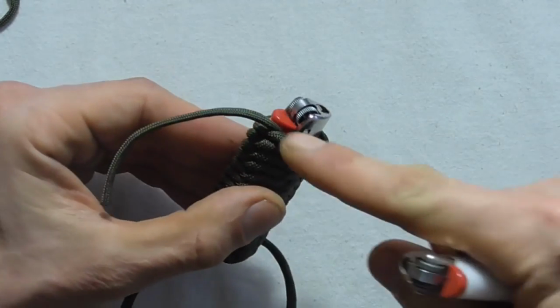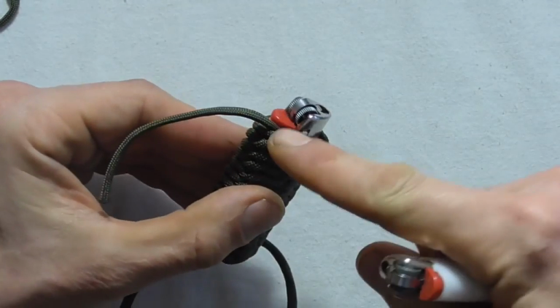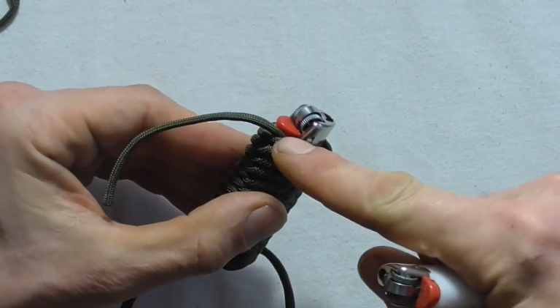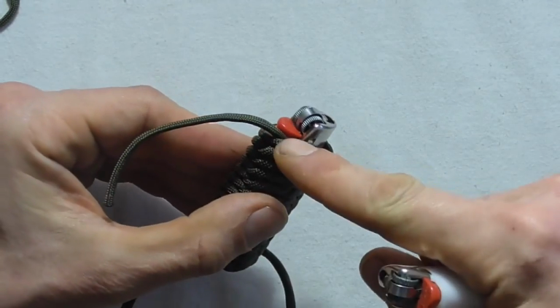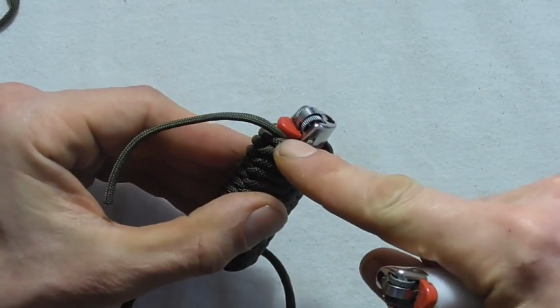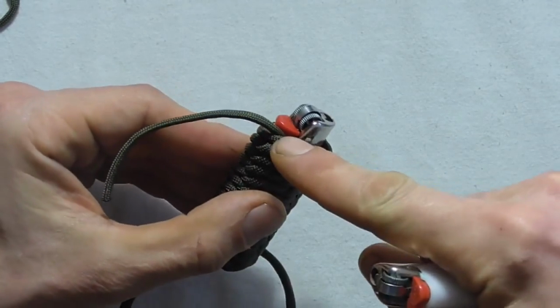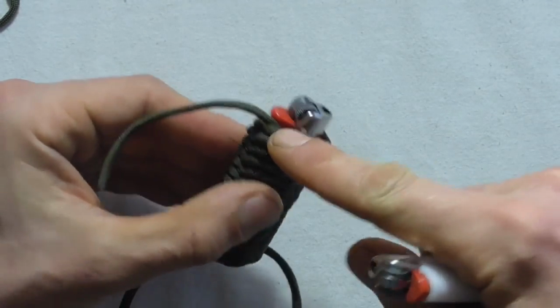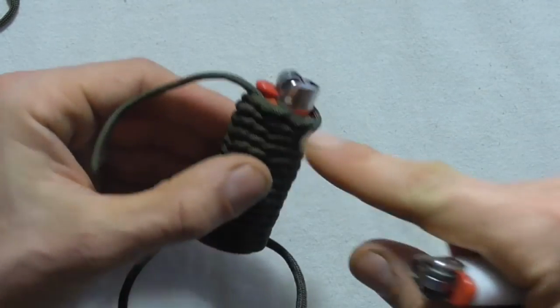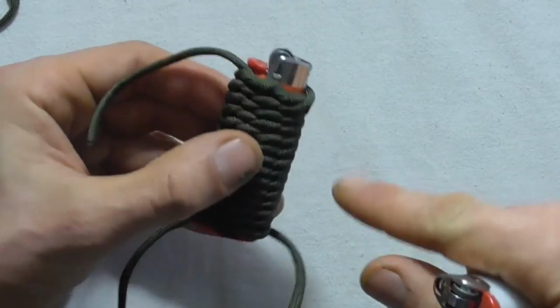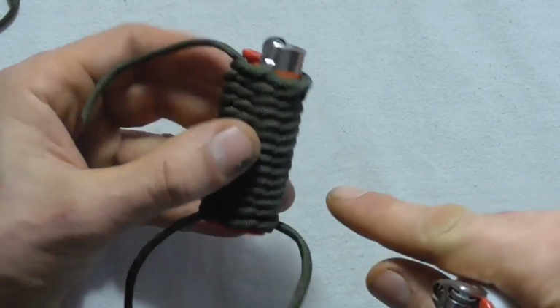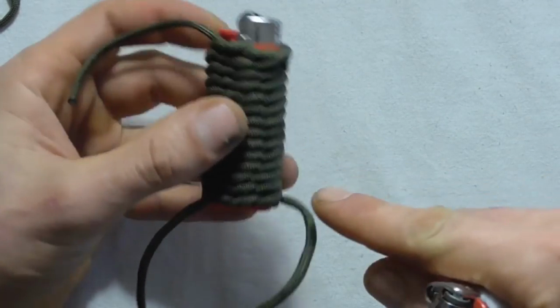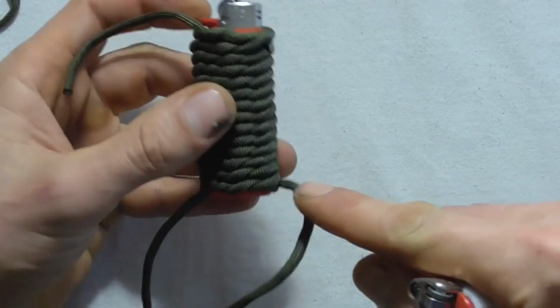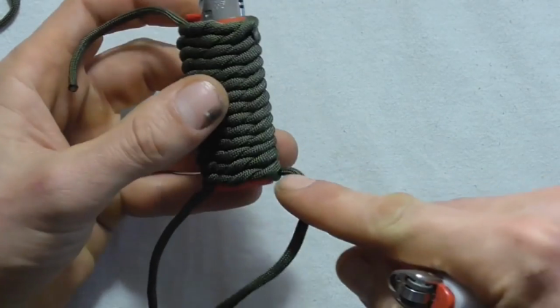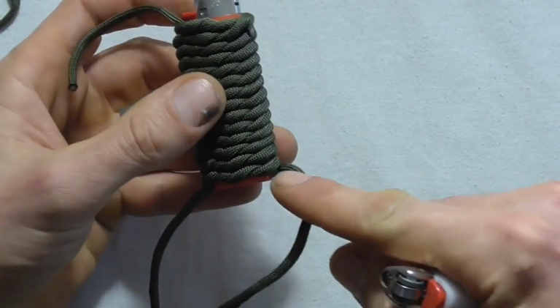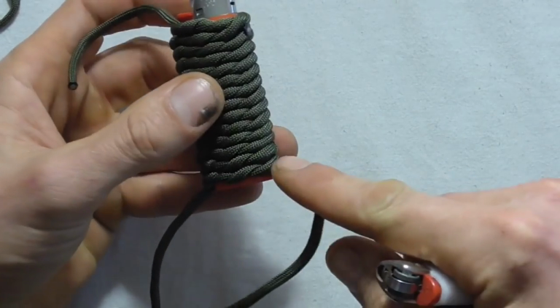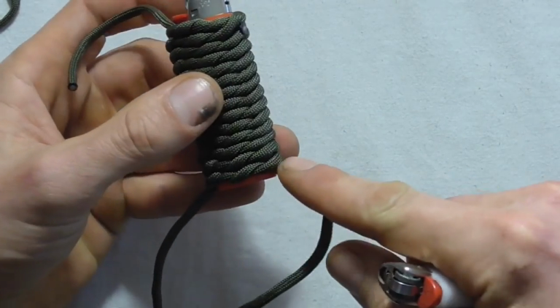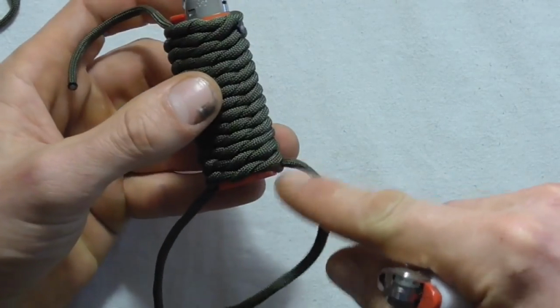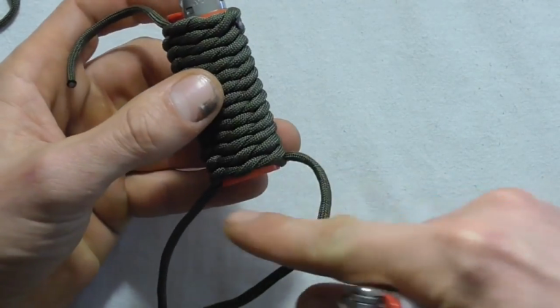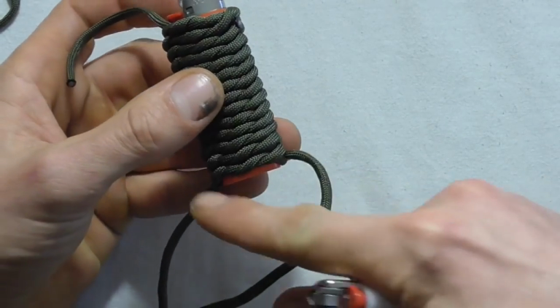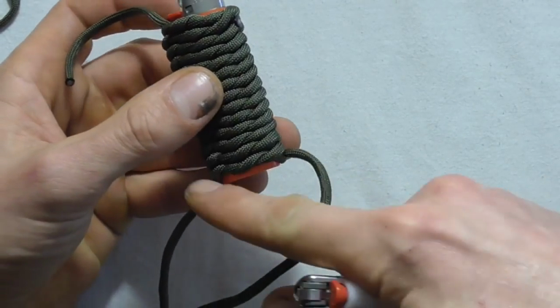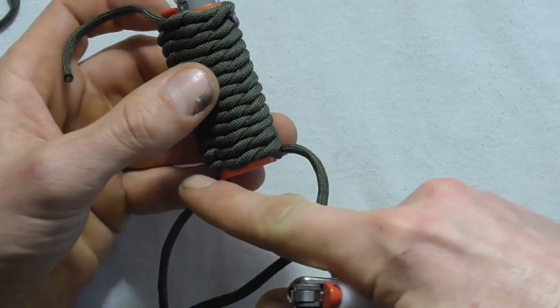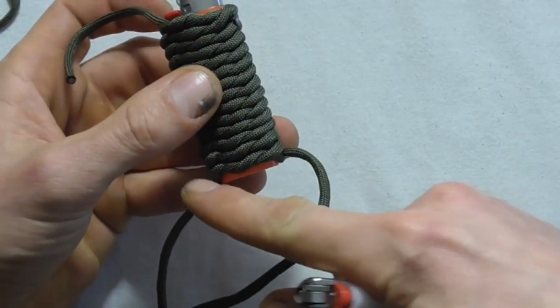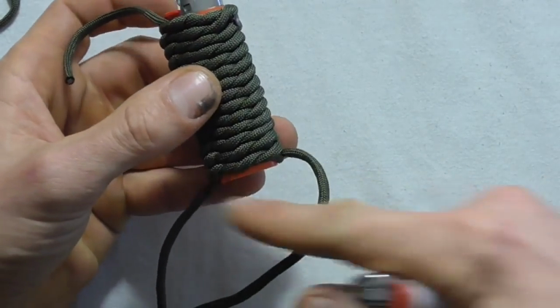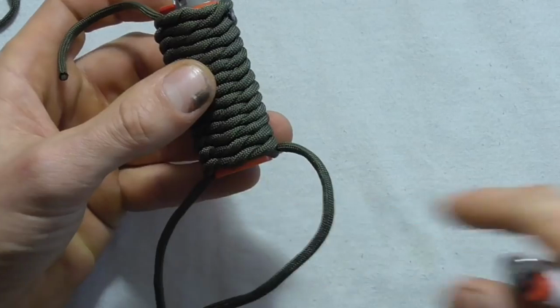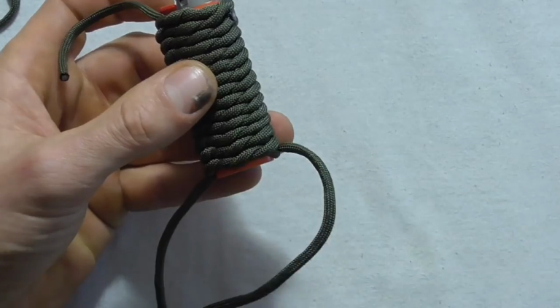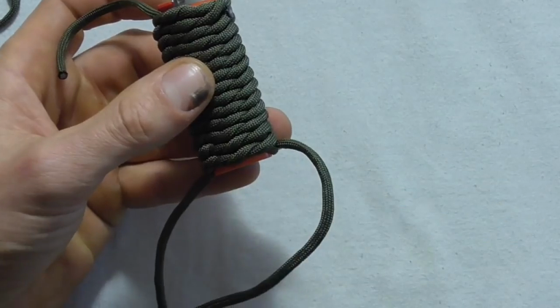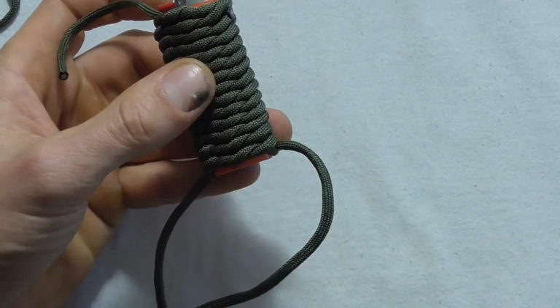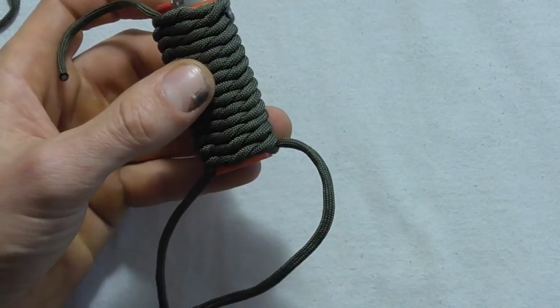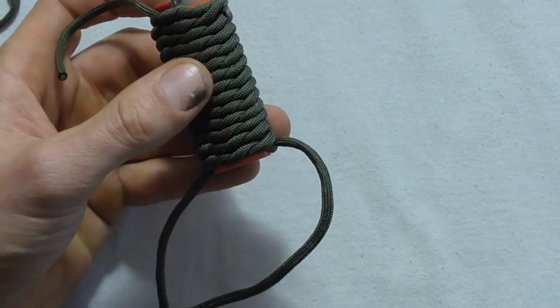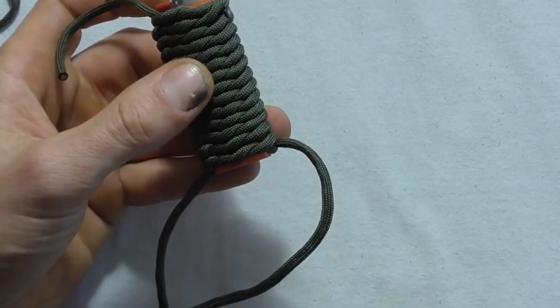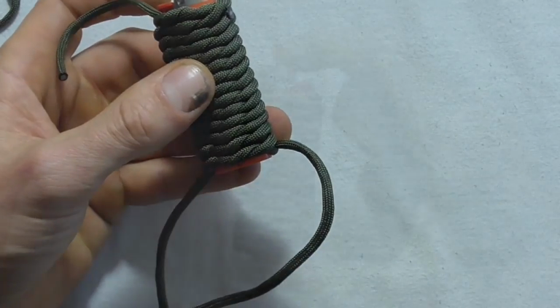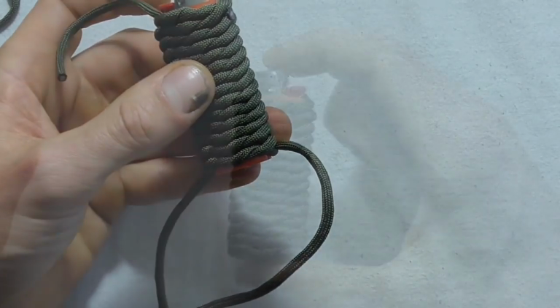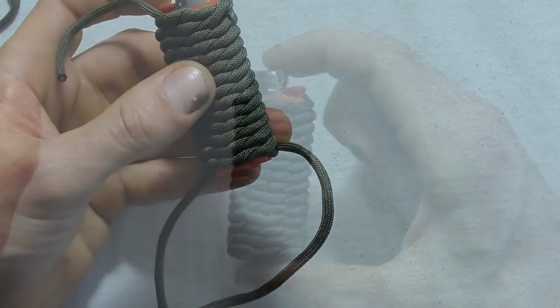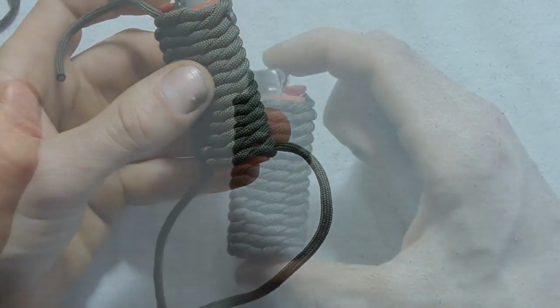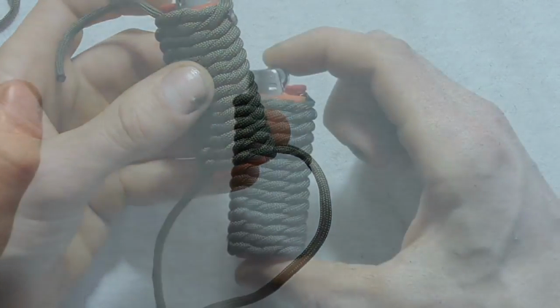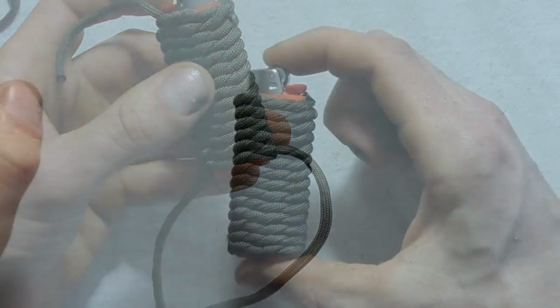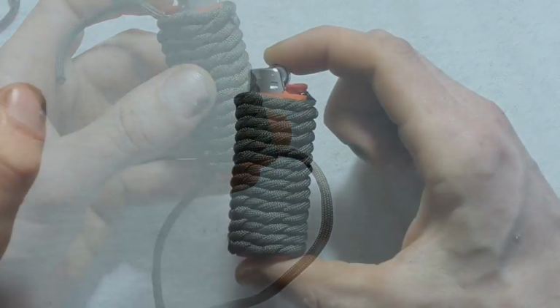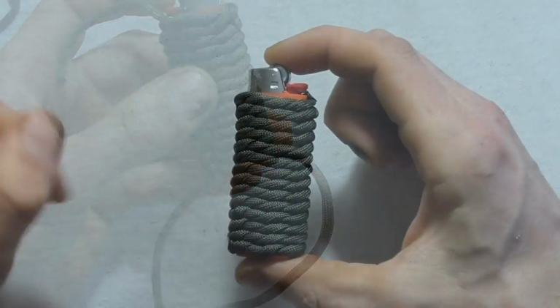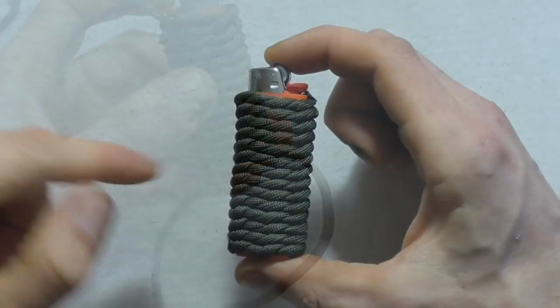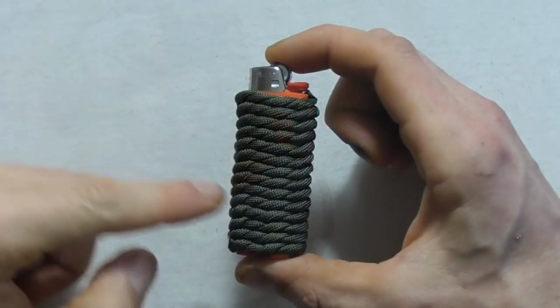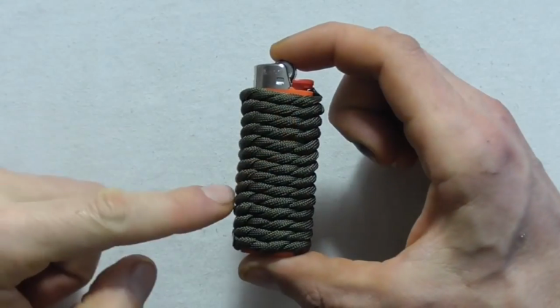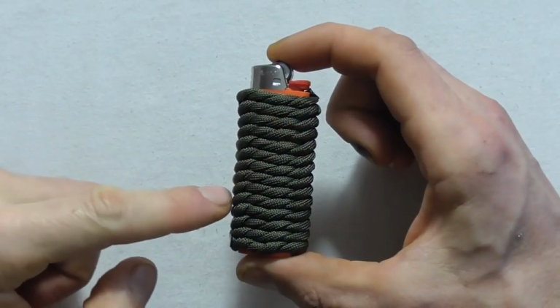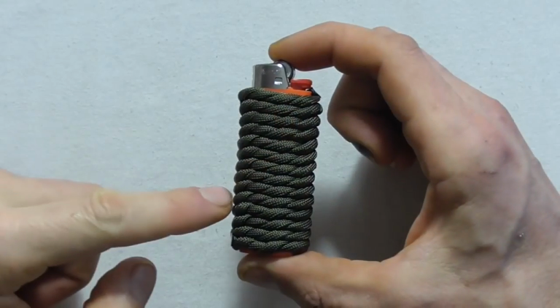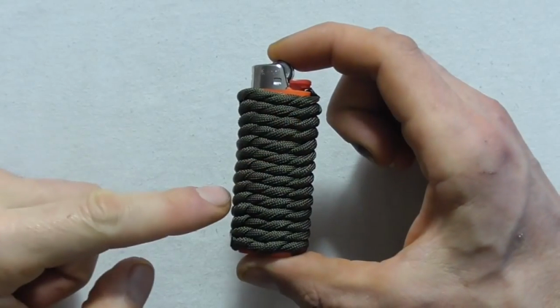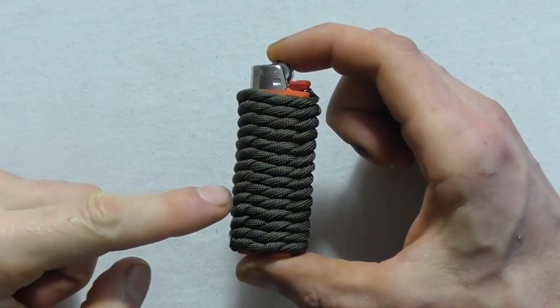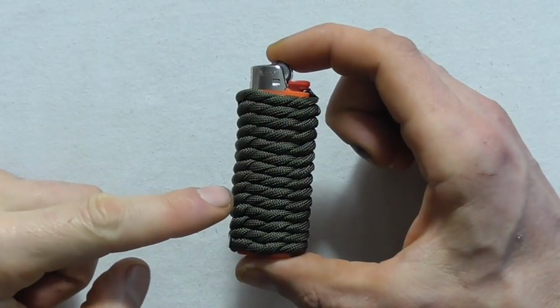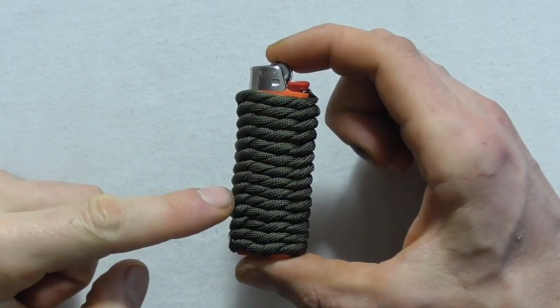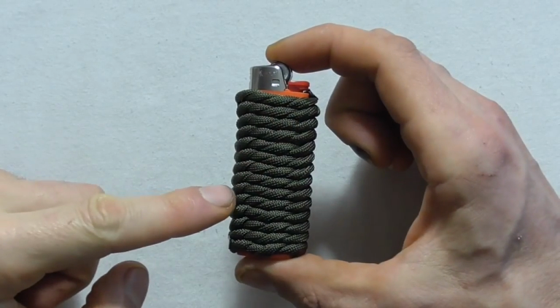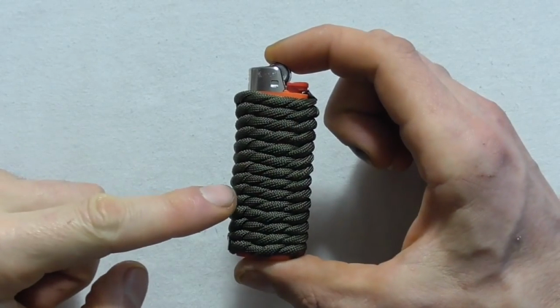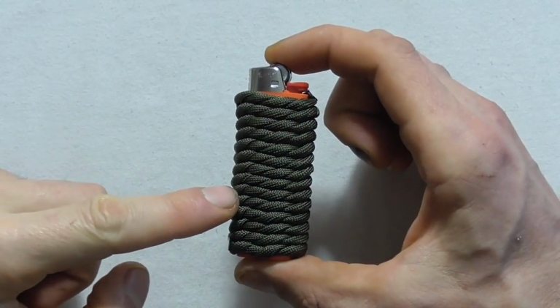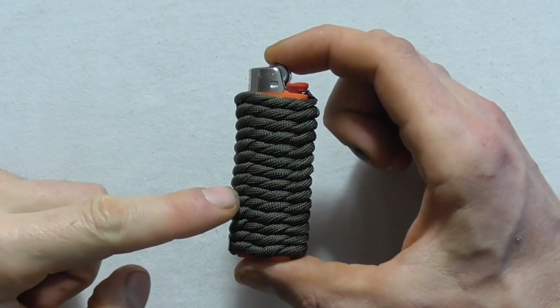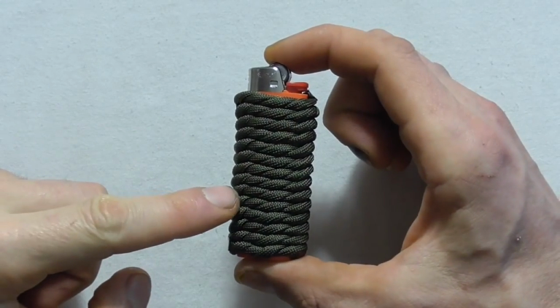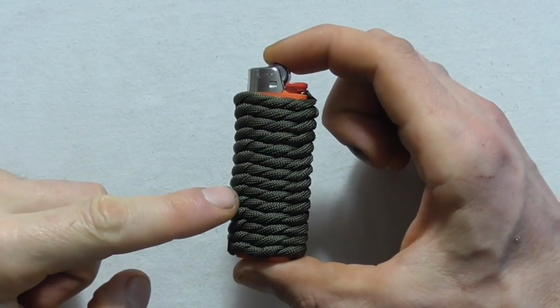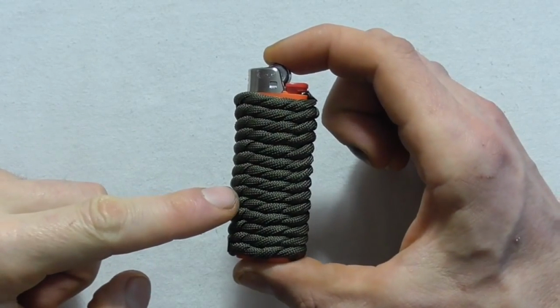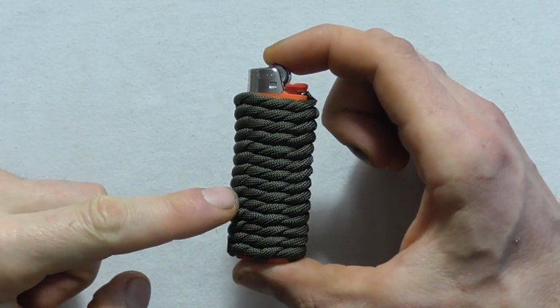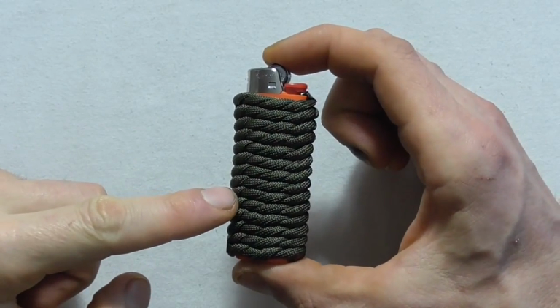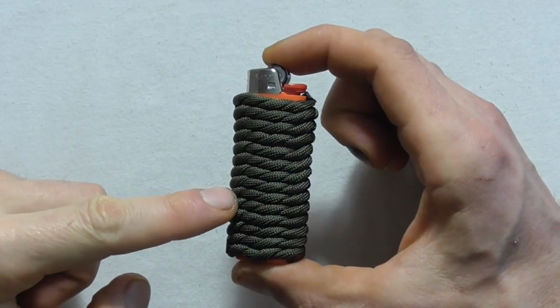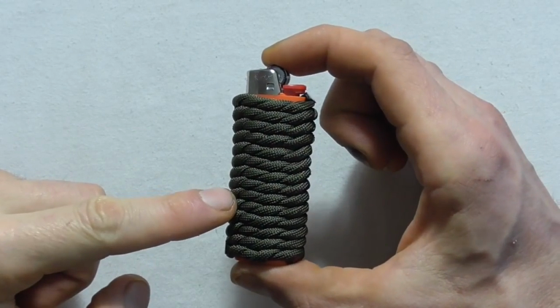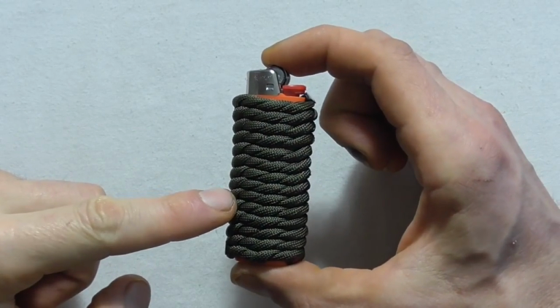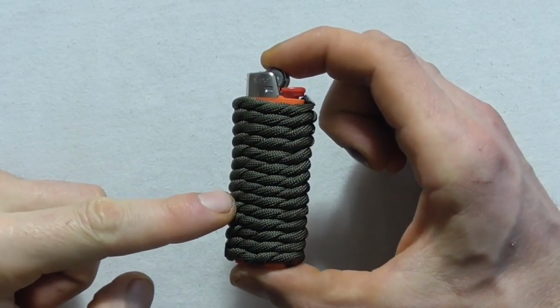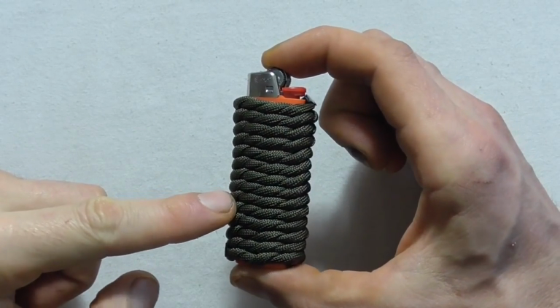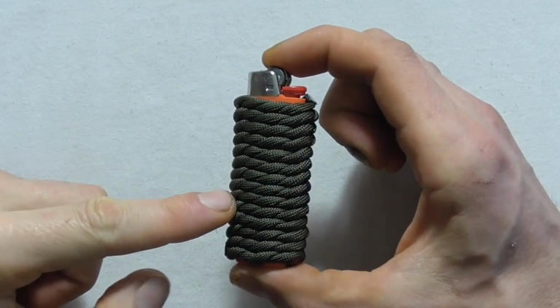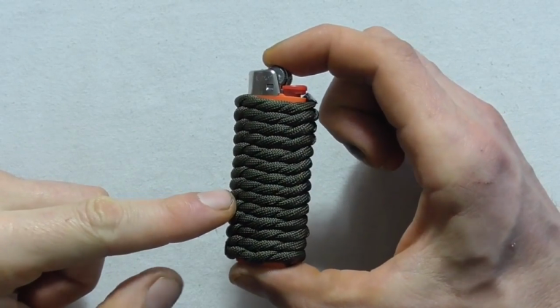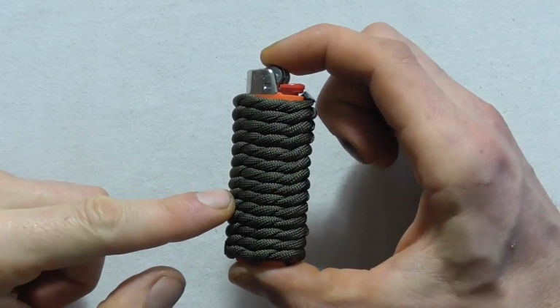Repeat that for all of the ends and that should be the finished piece.